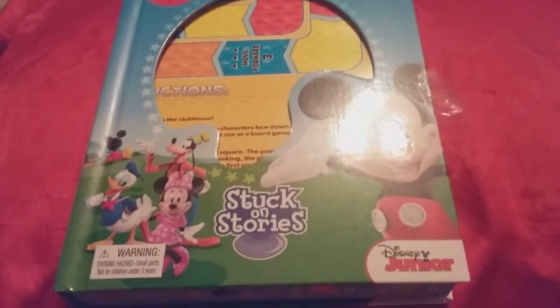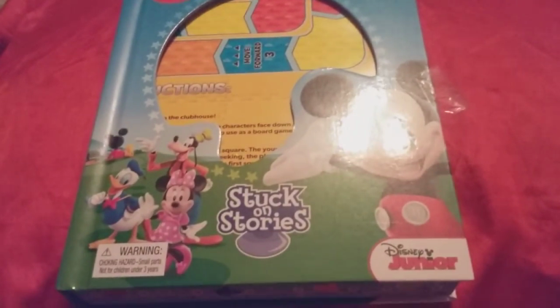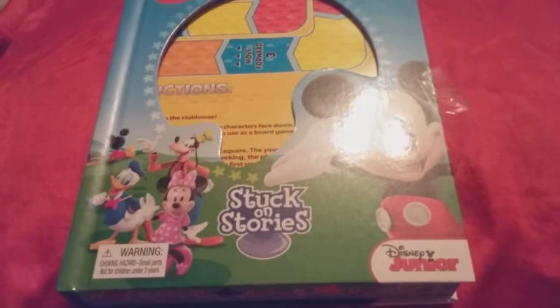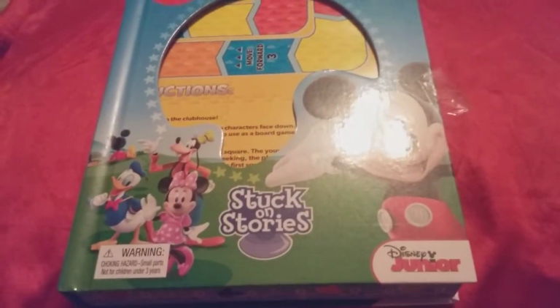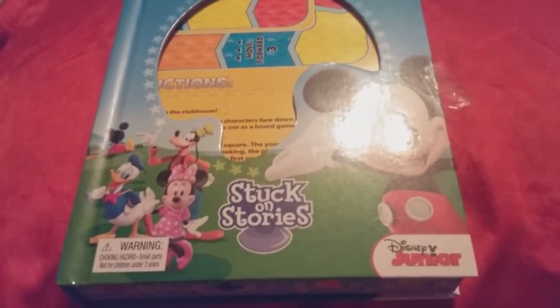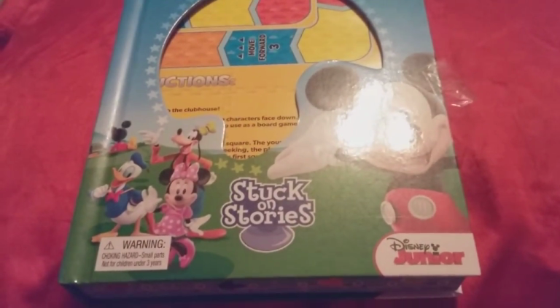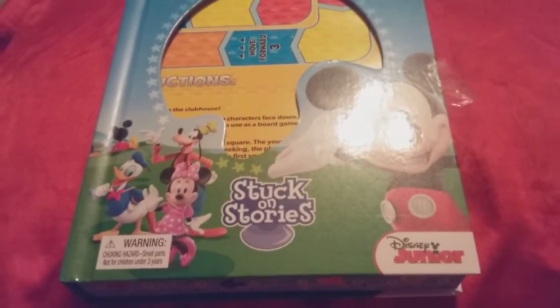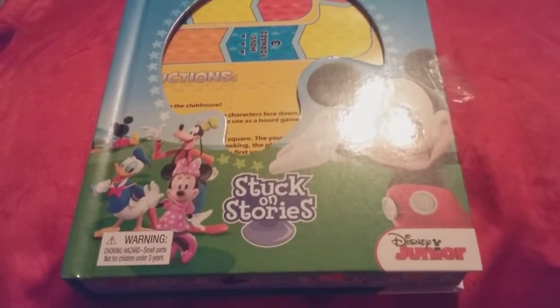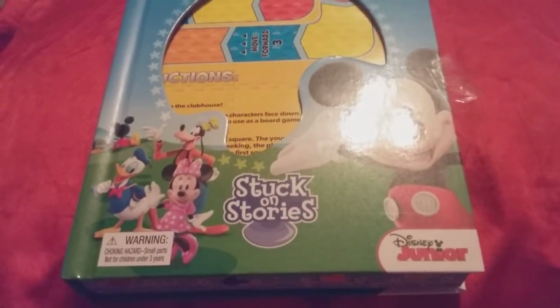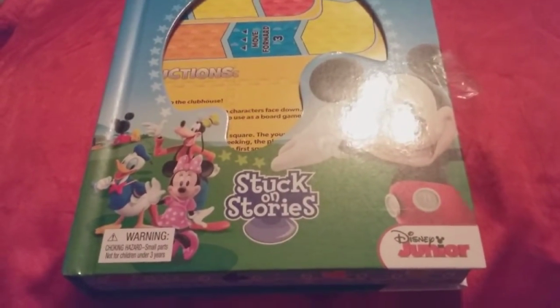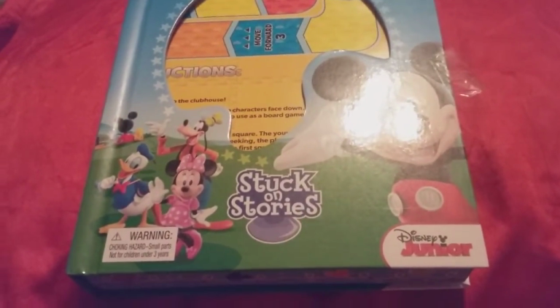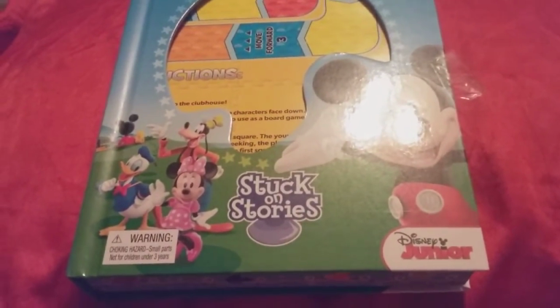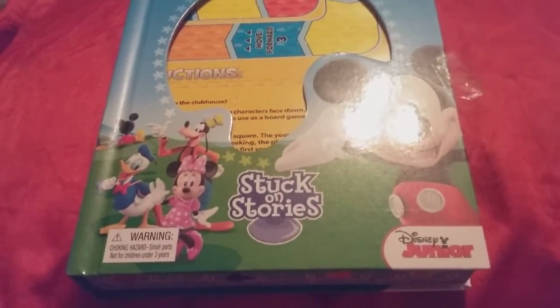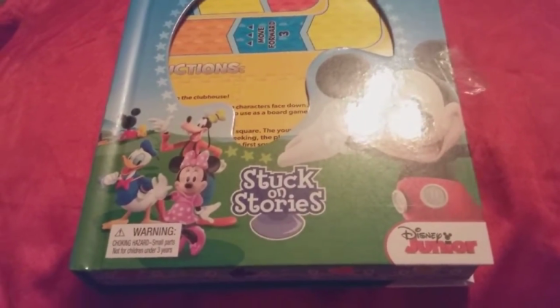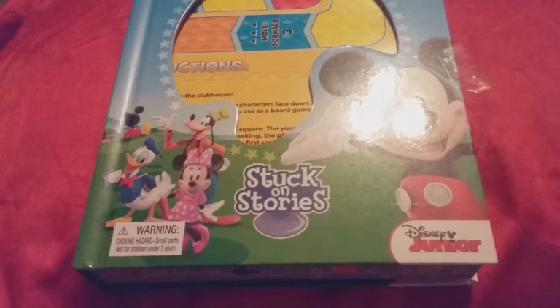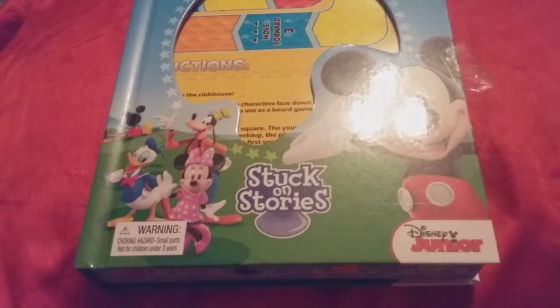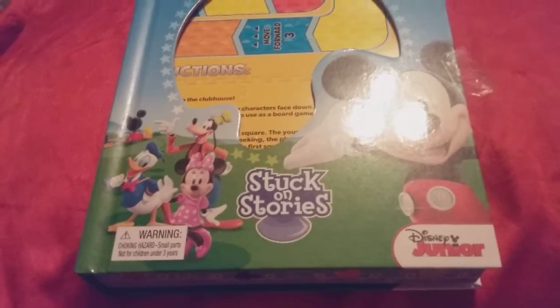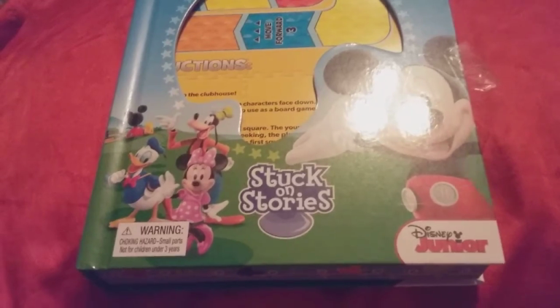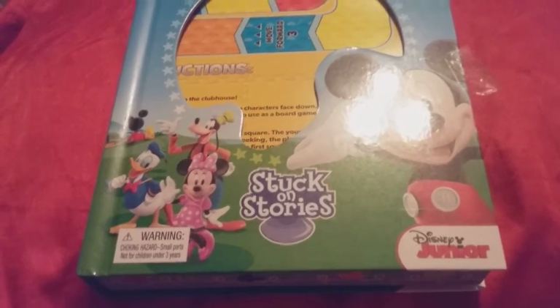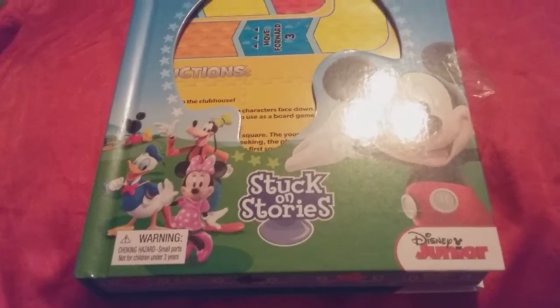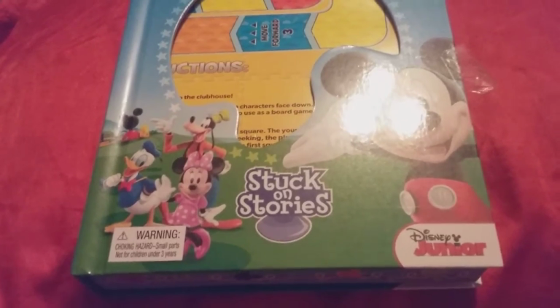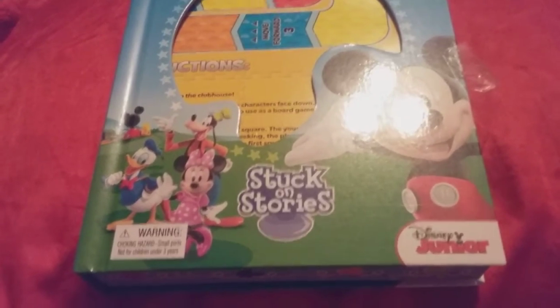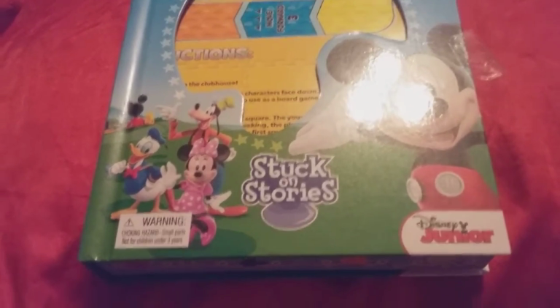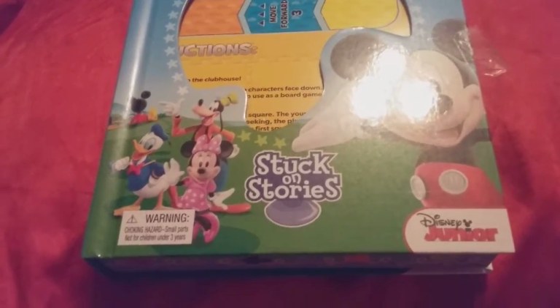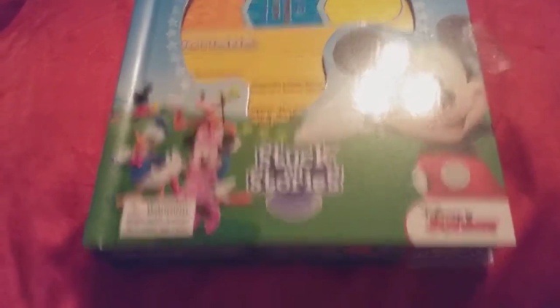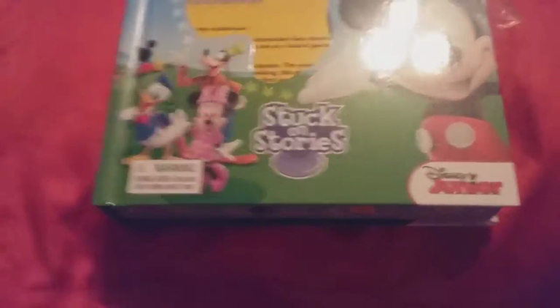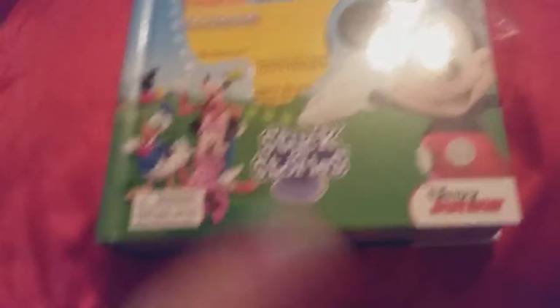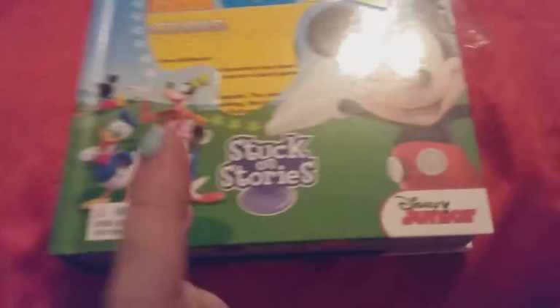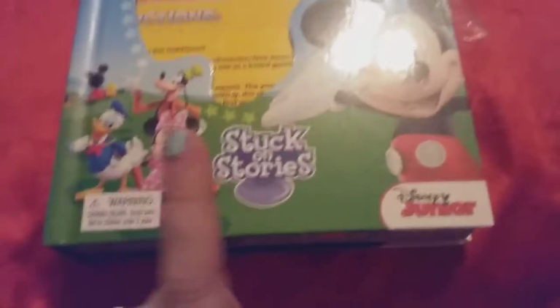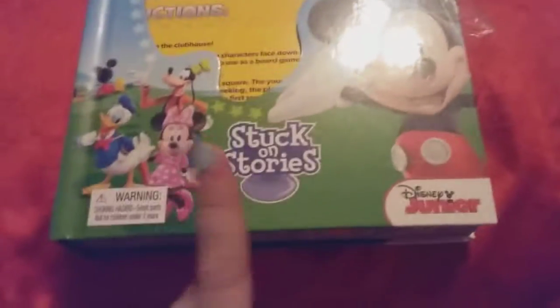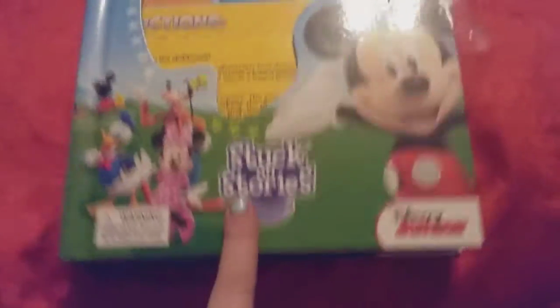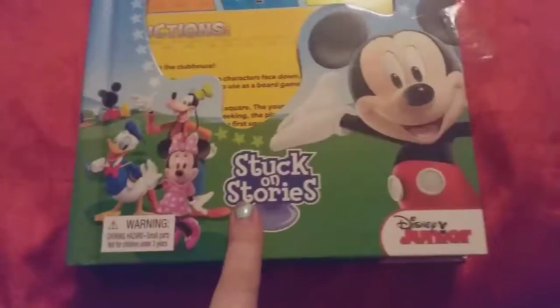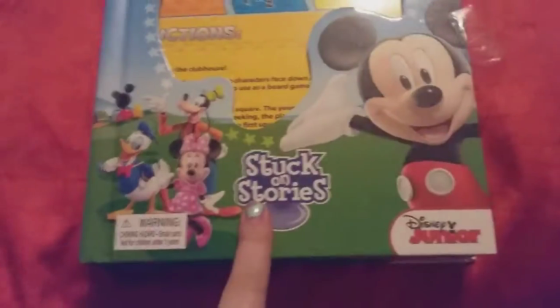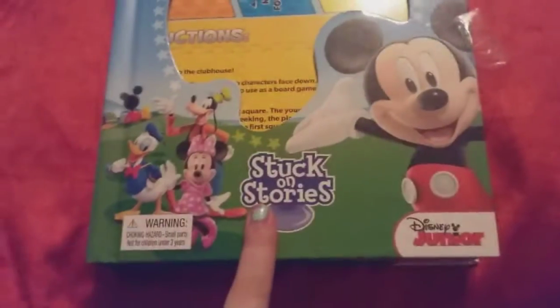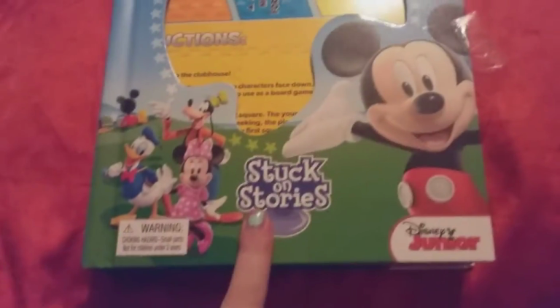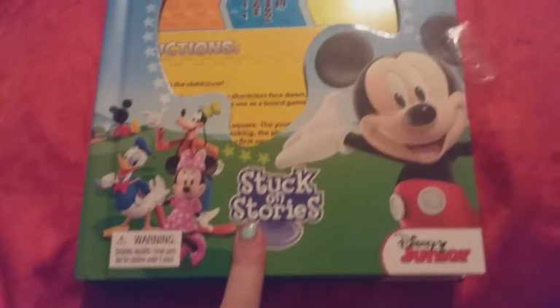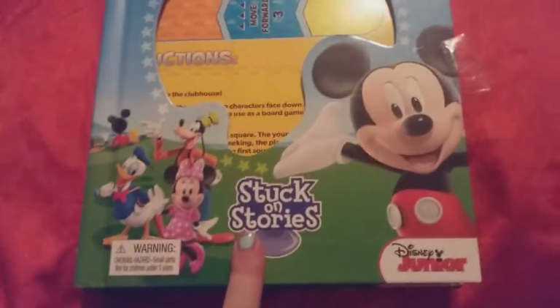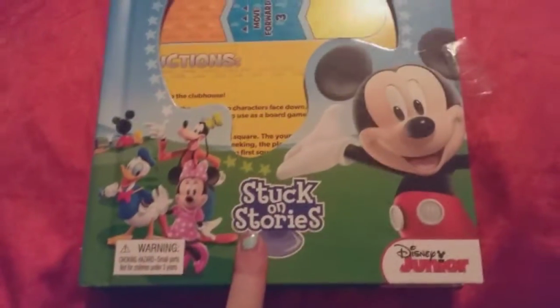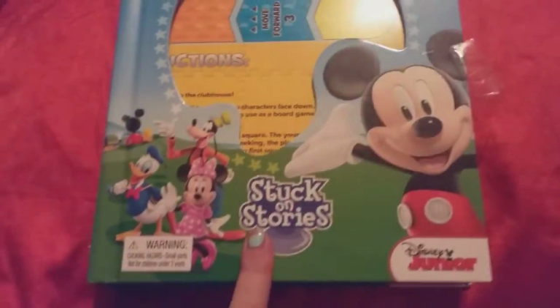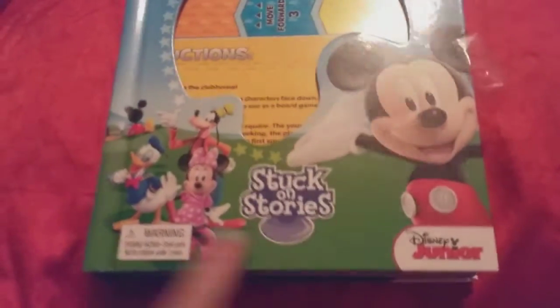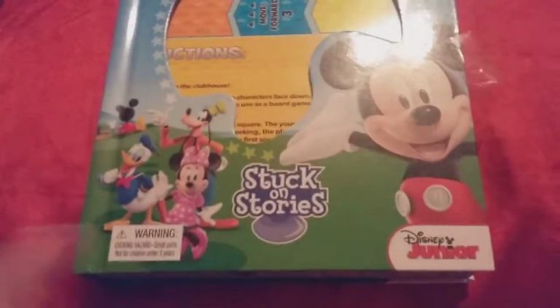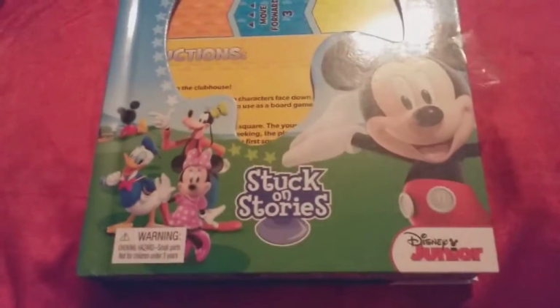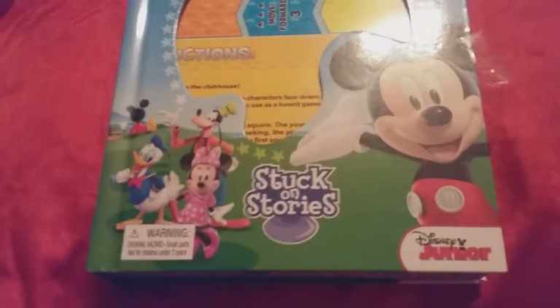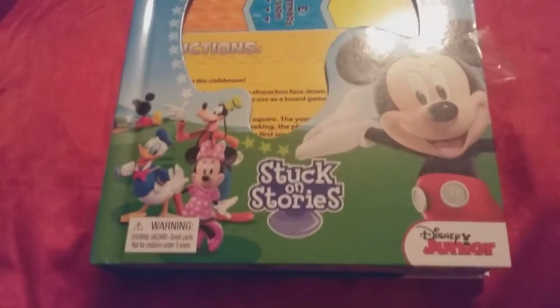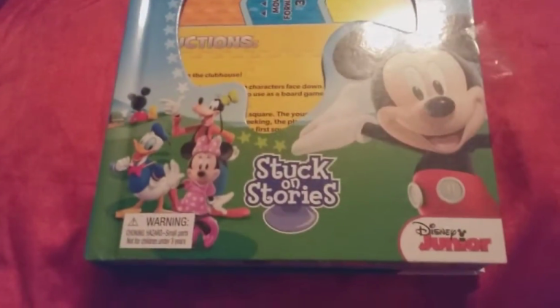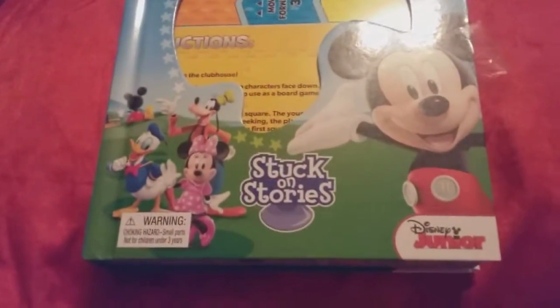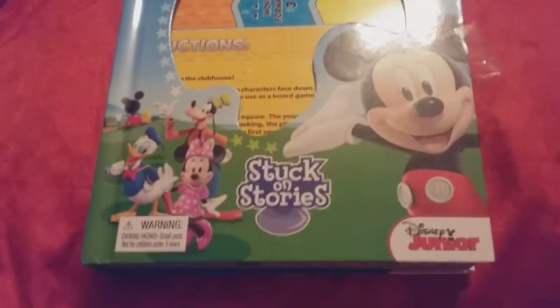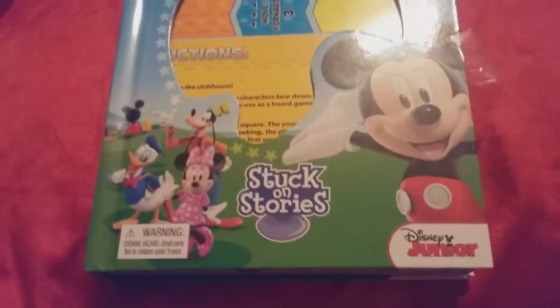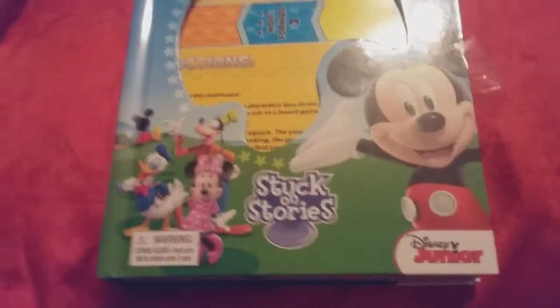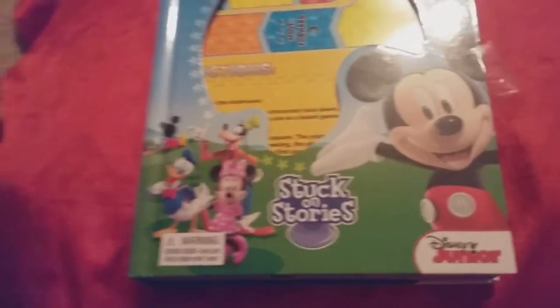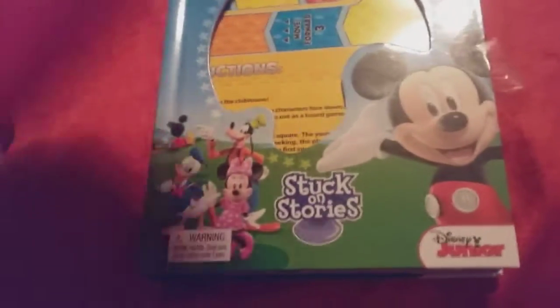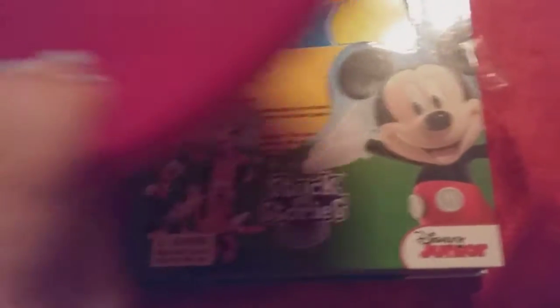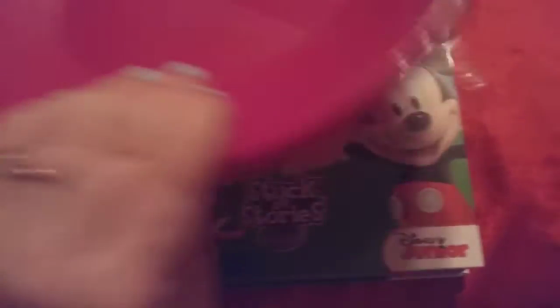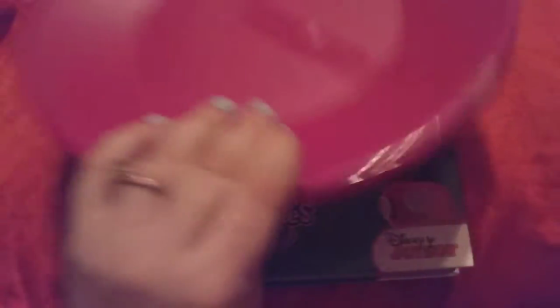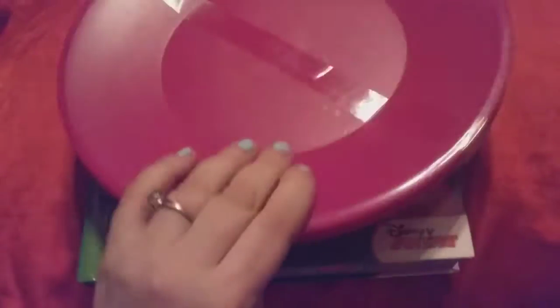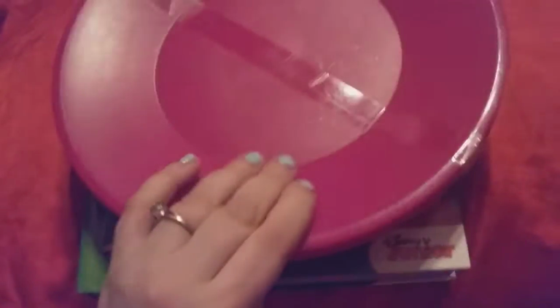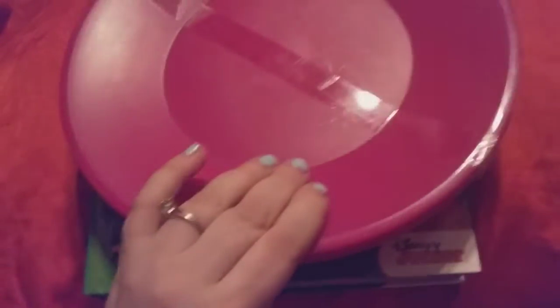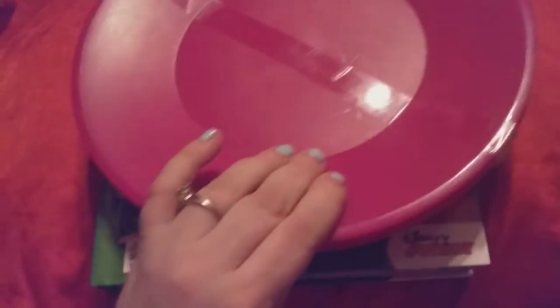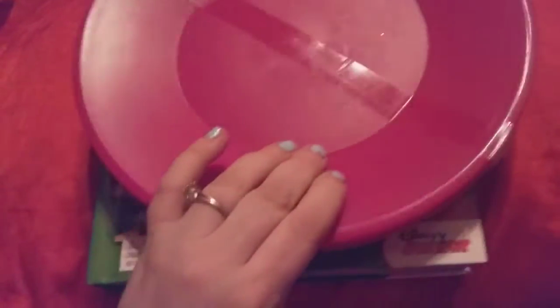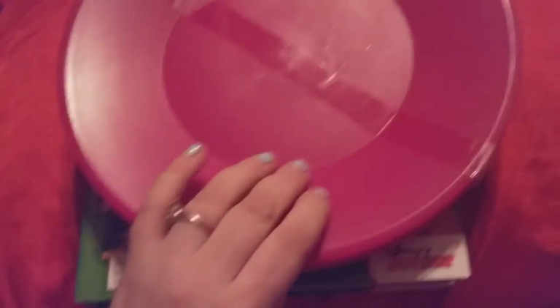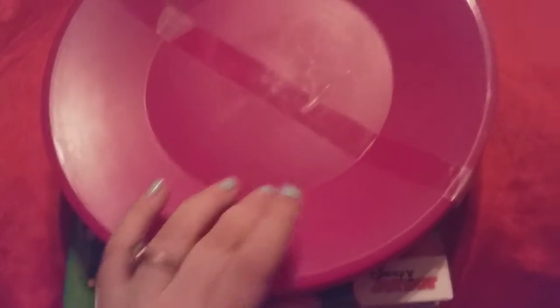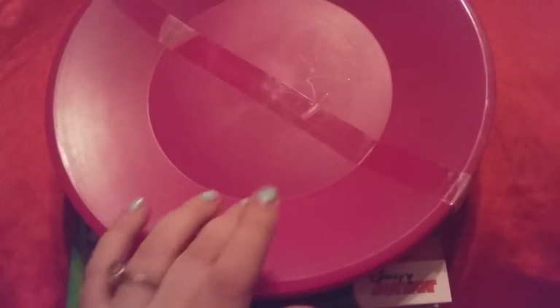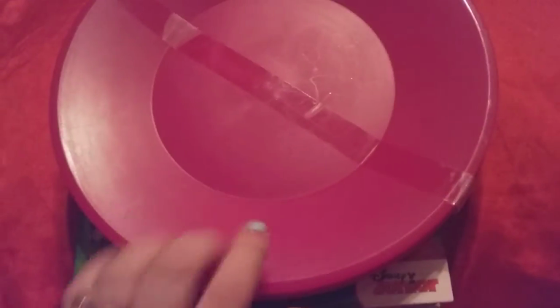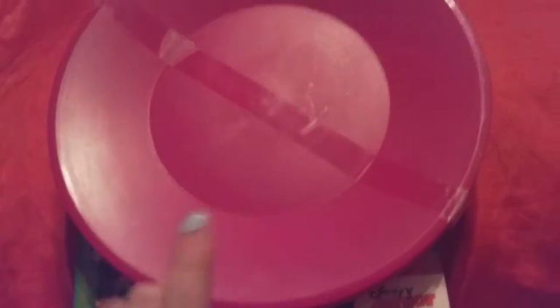Plus you get the storybook to go with it. Recap: Disney book and puzzle and game, and the plates.